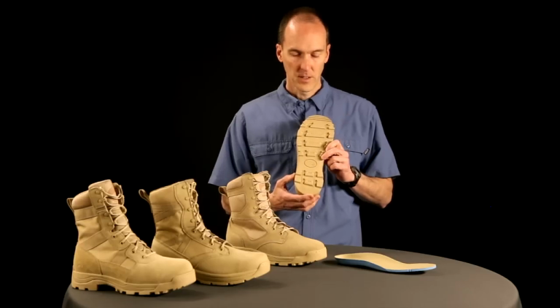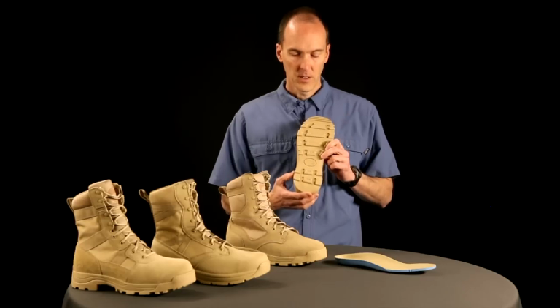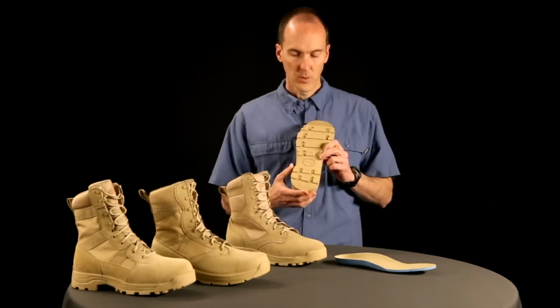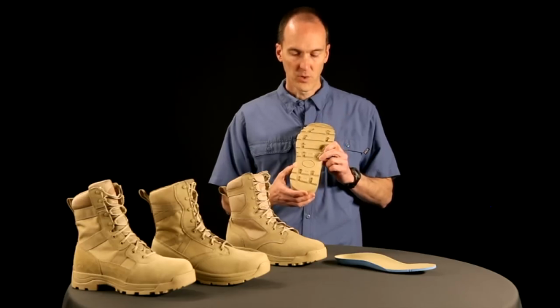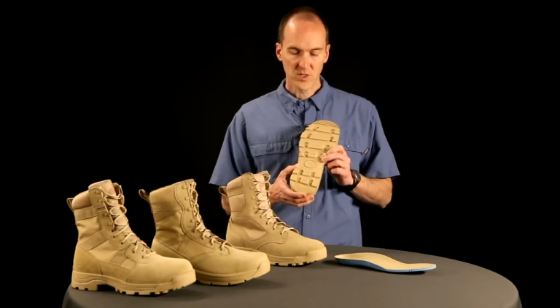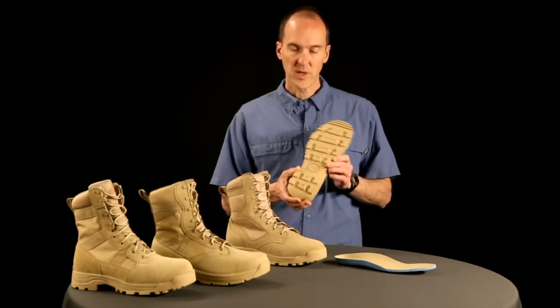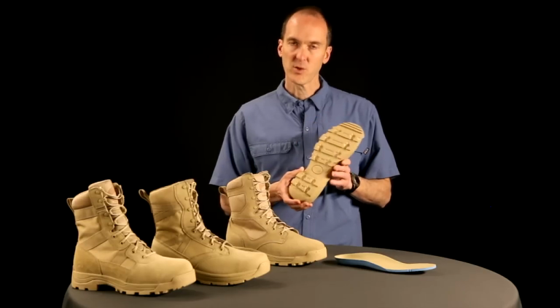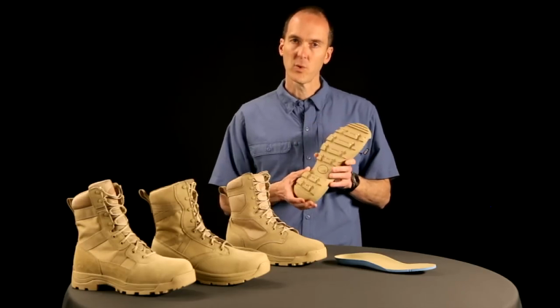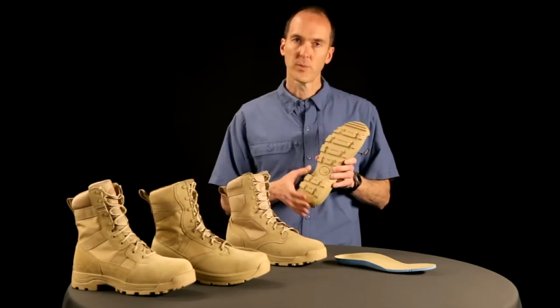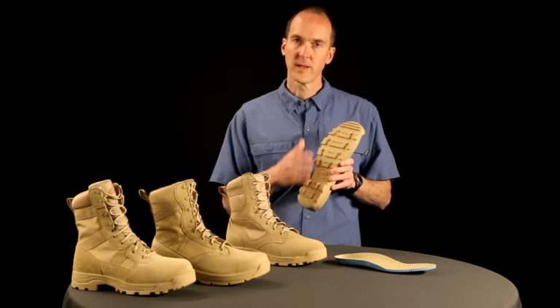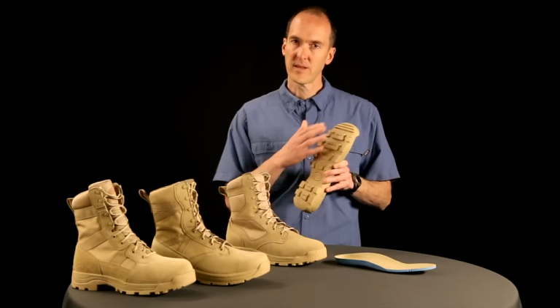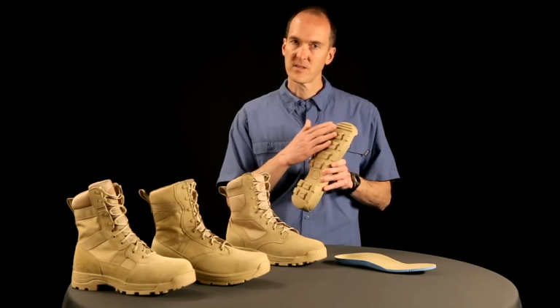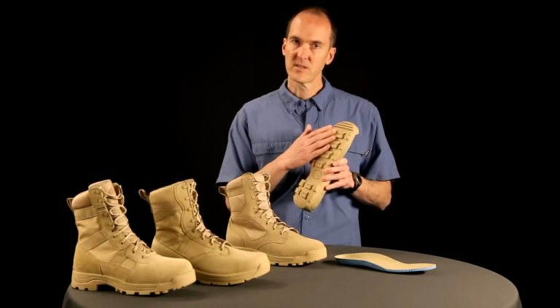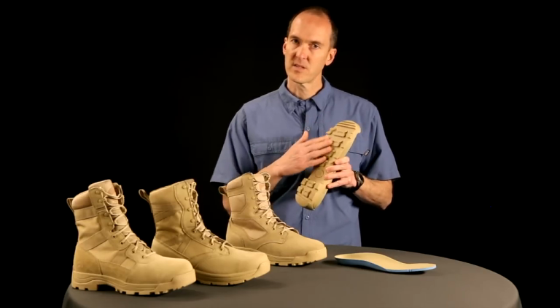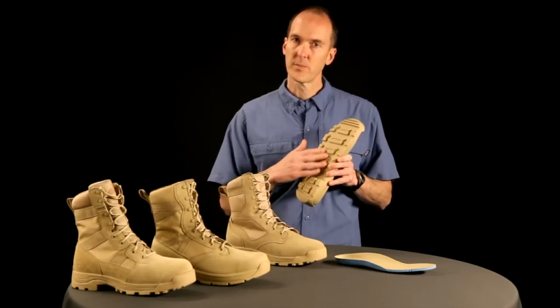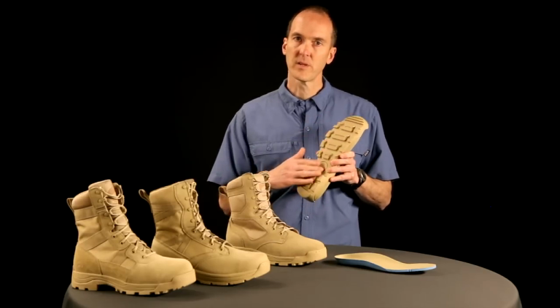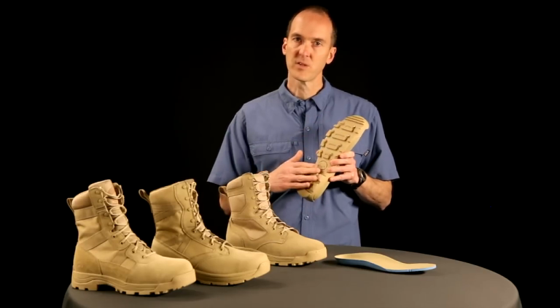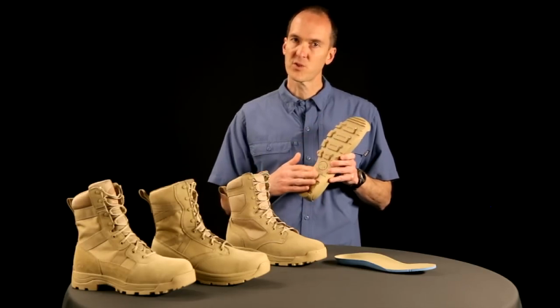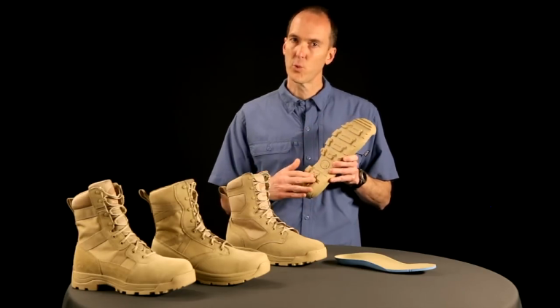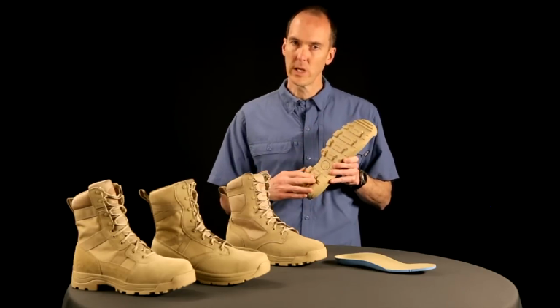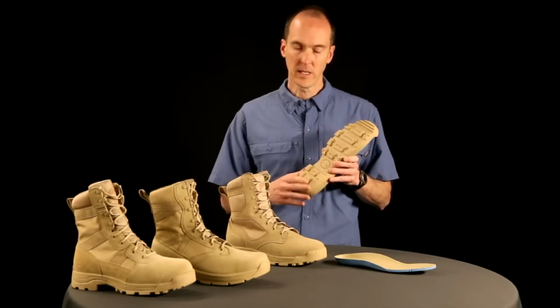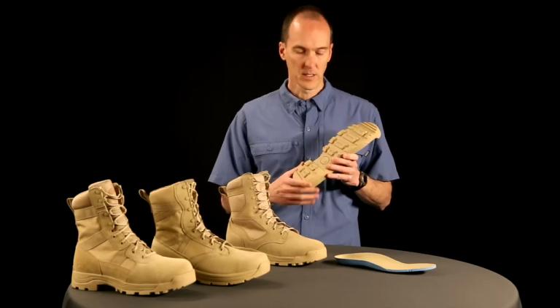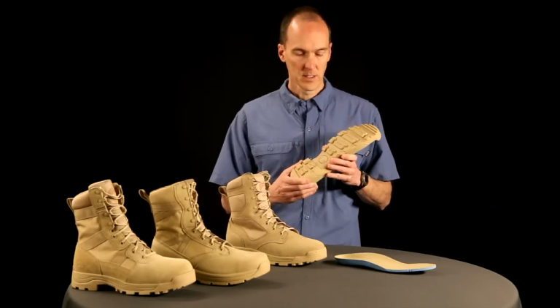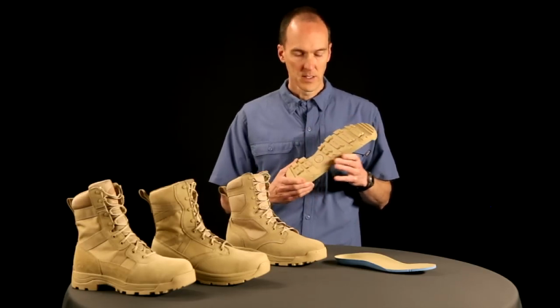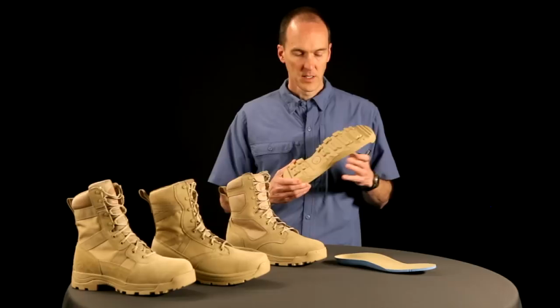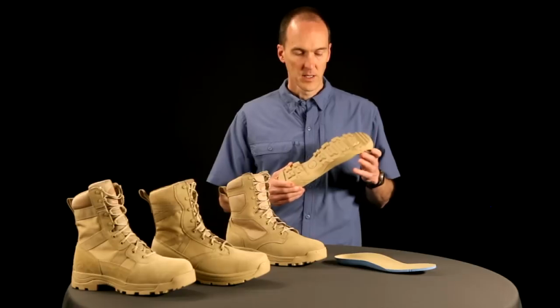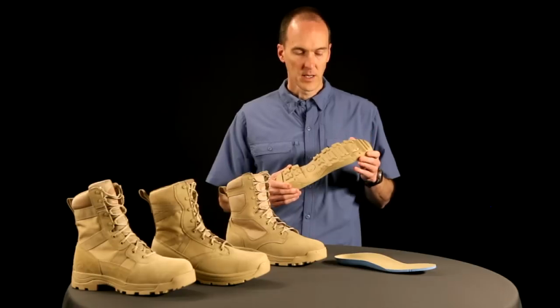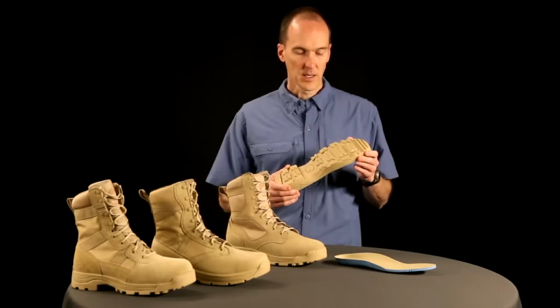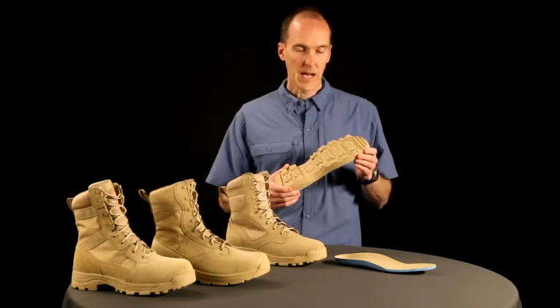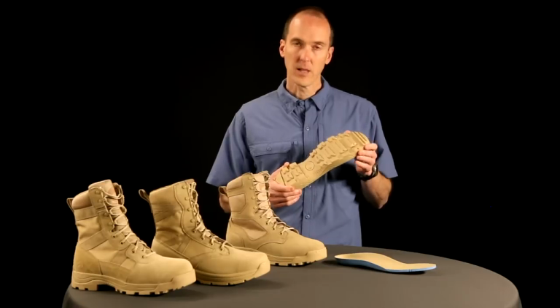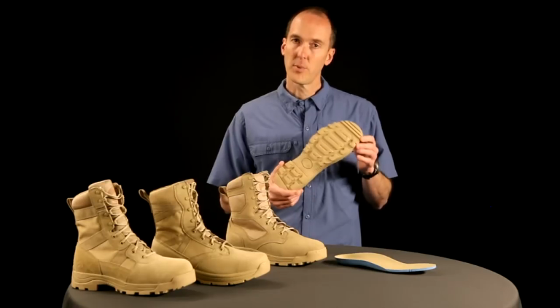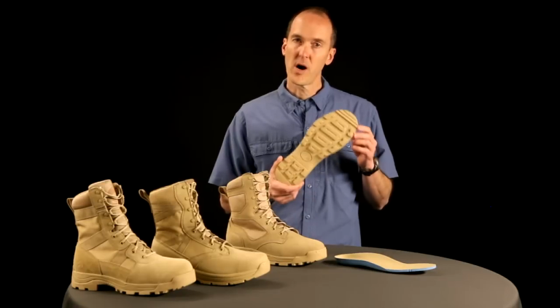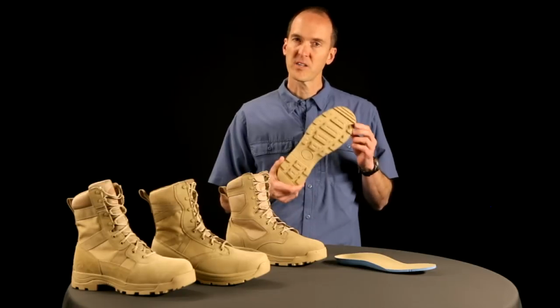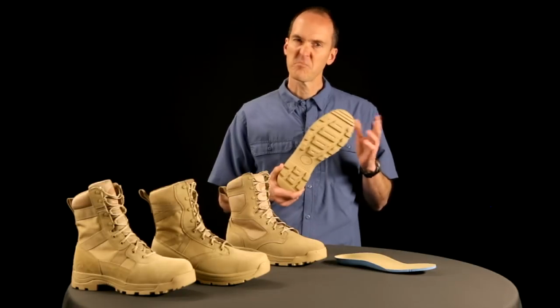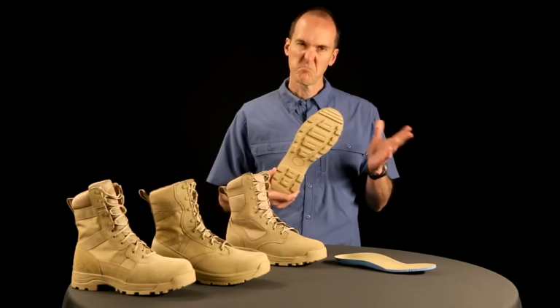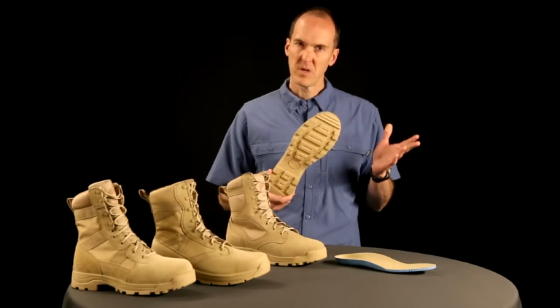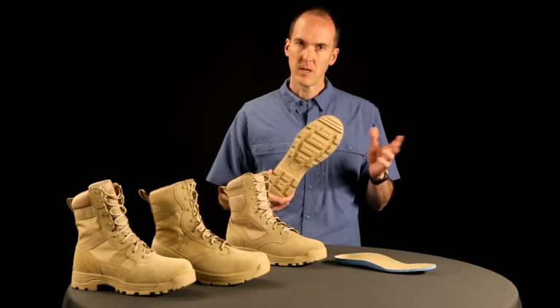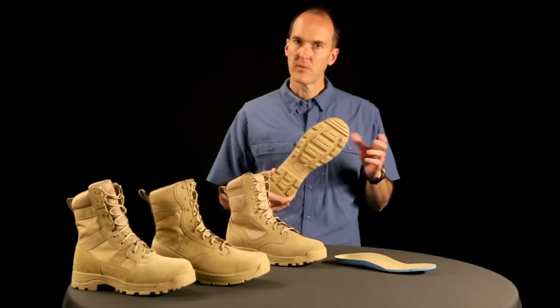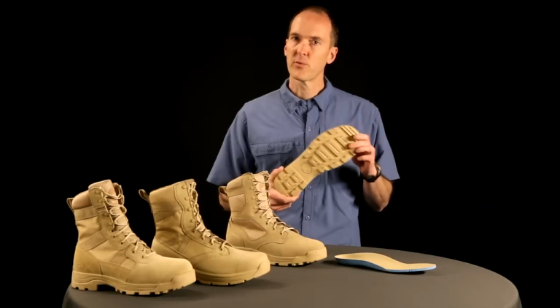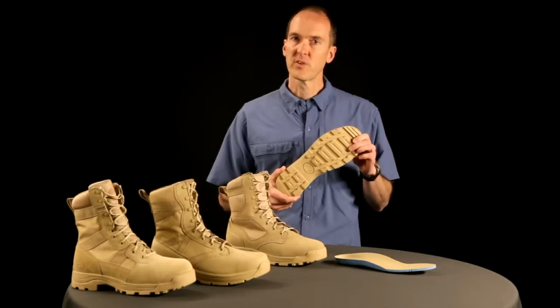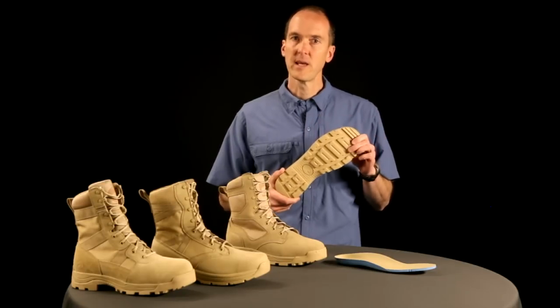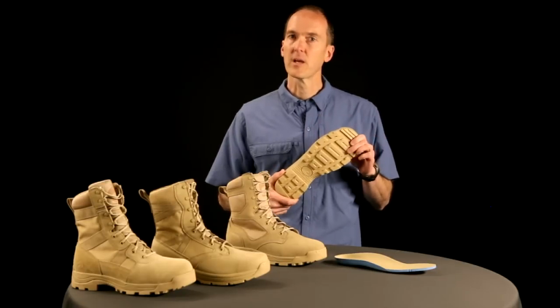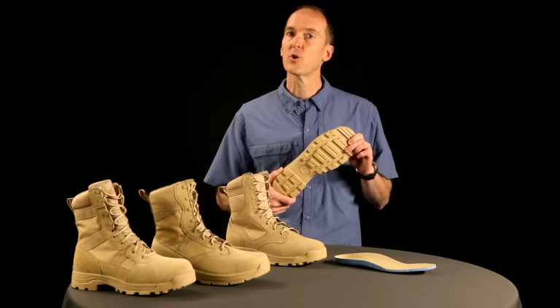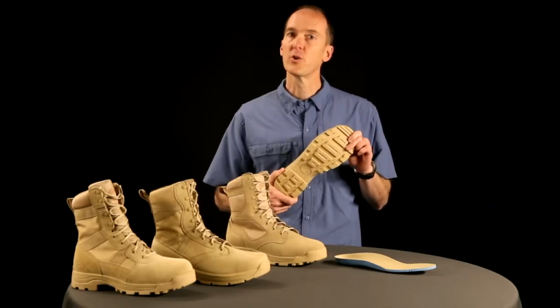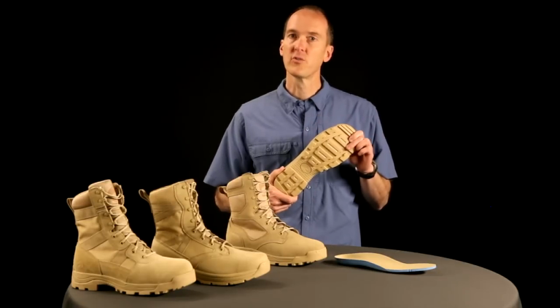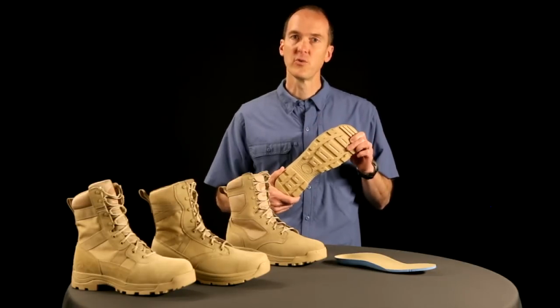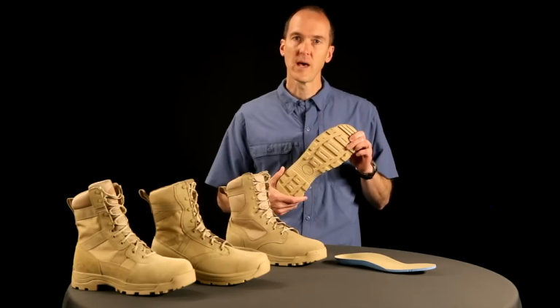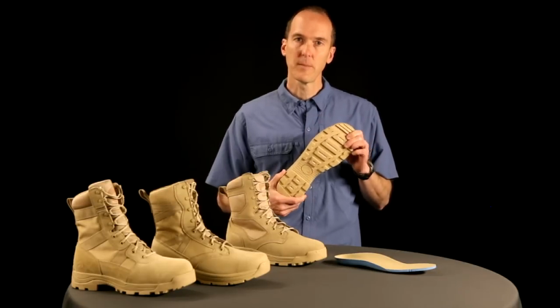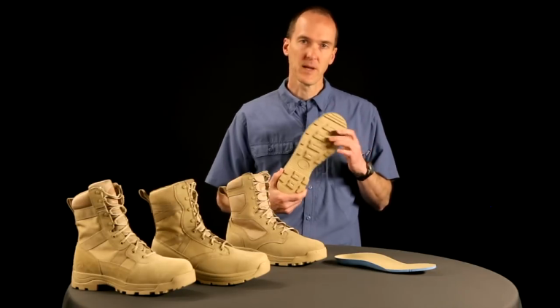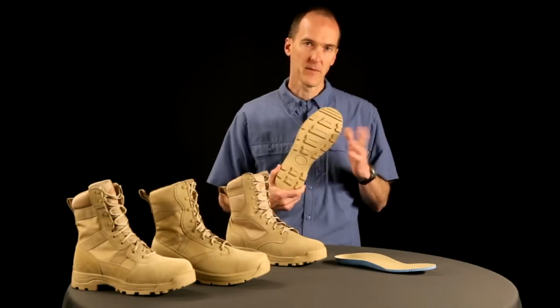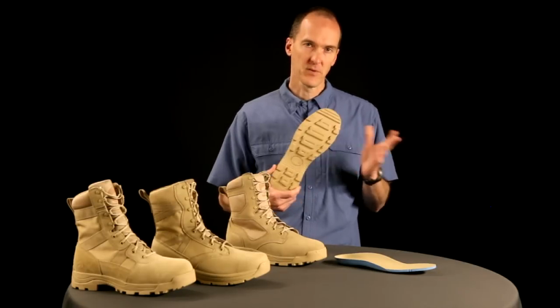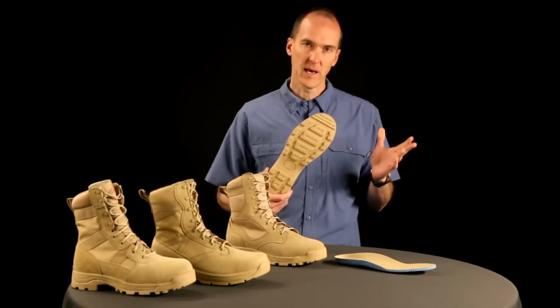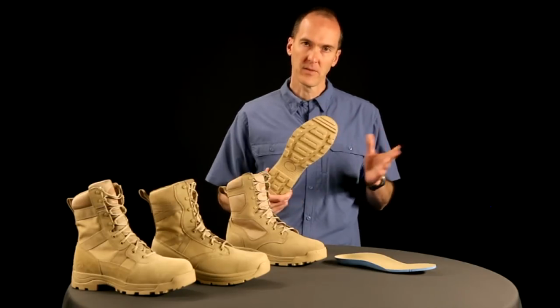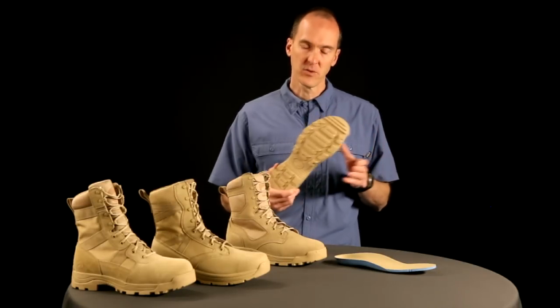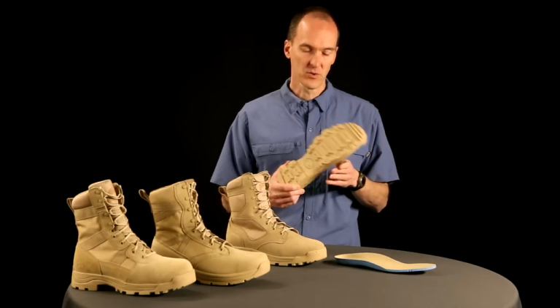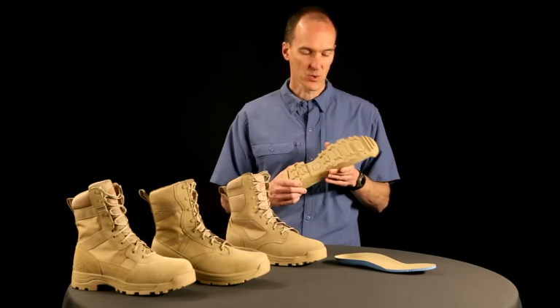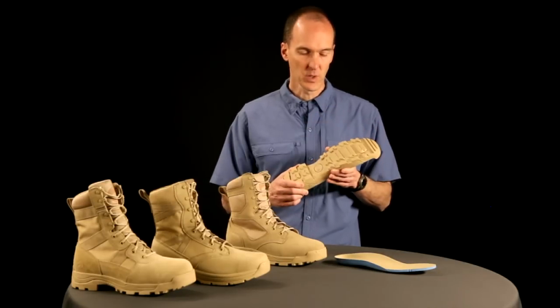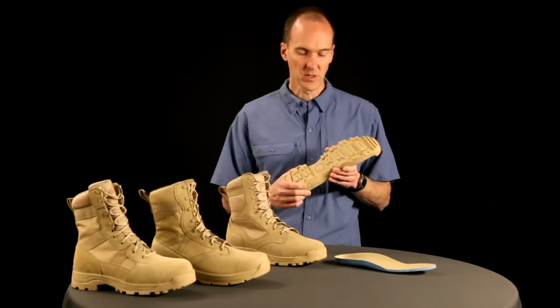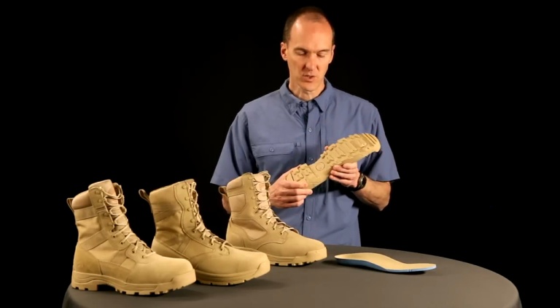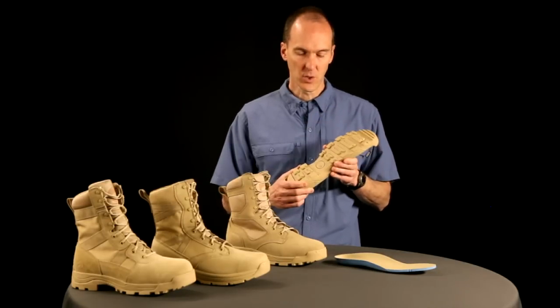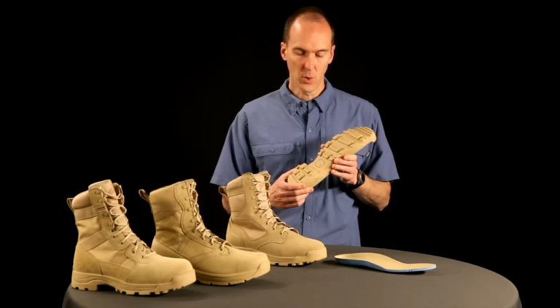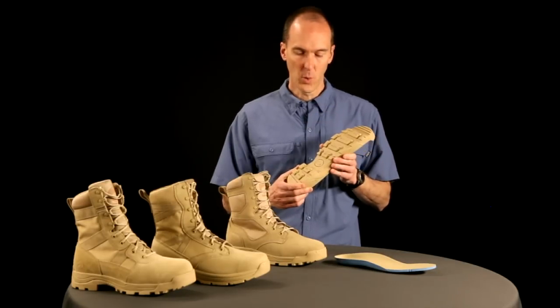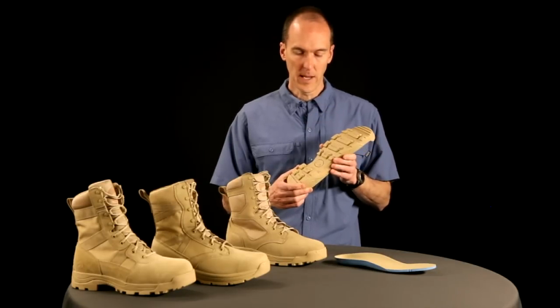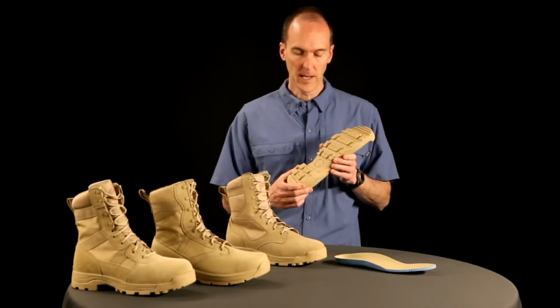We use special rubber that doesn't typically squeak. Out of the box, for a day it could do that, but after that your squeaking should go away.